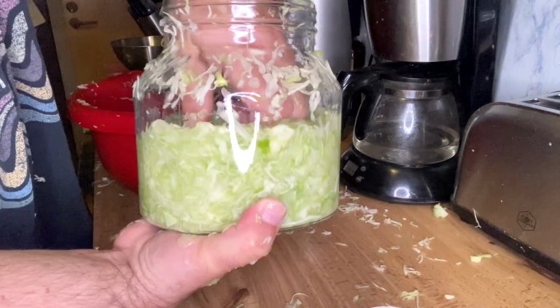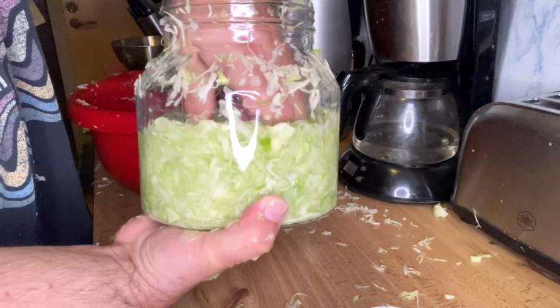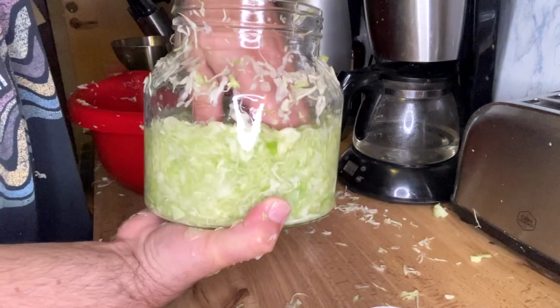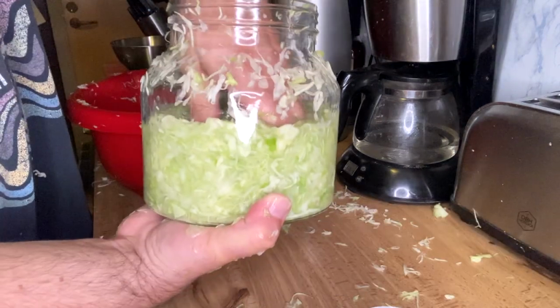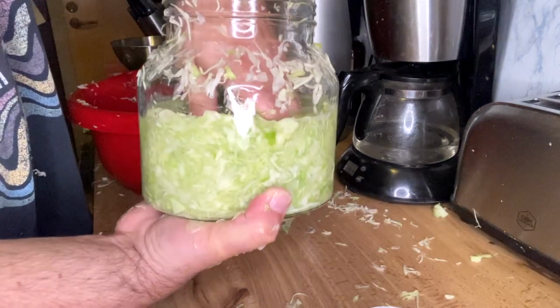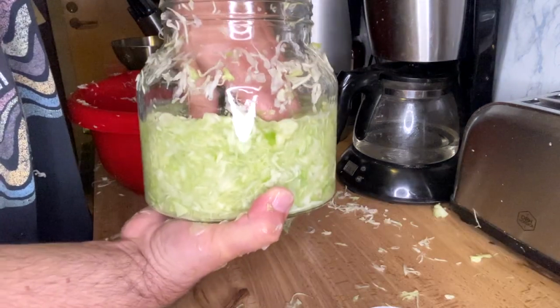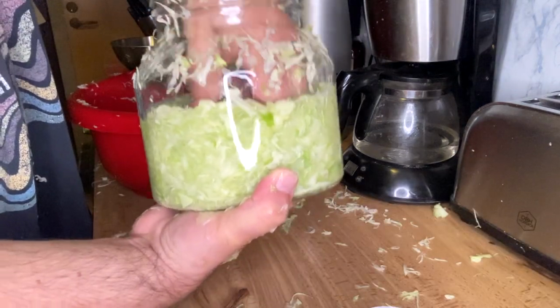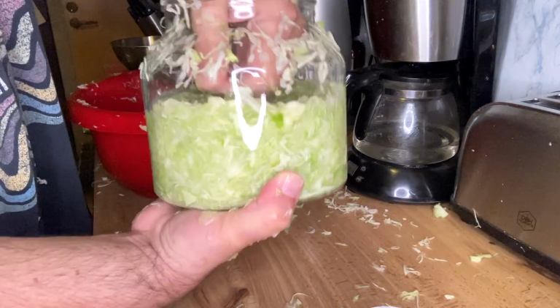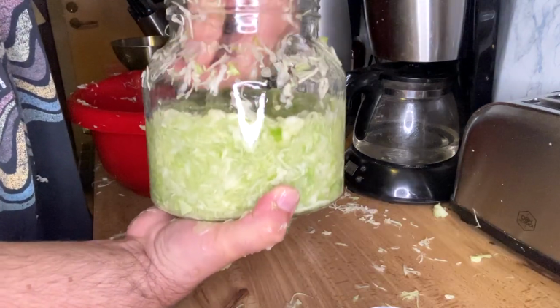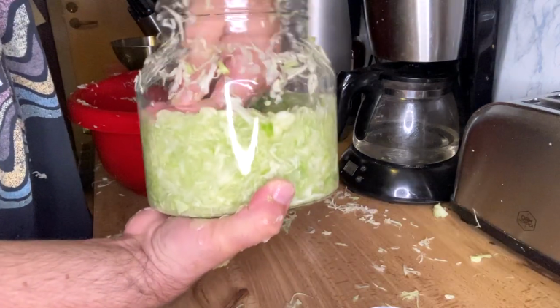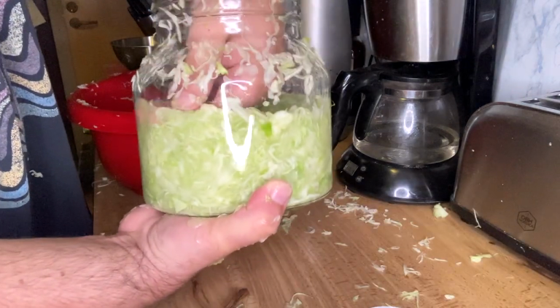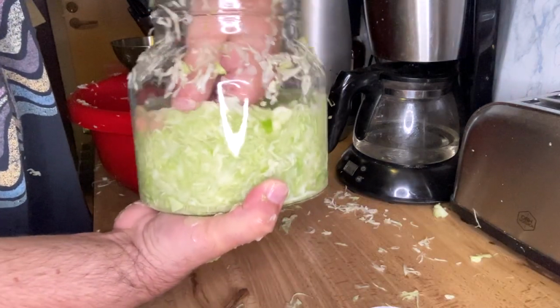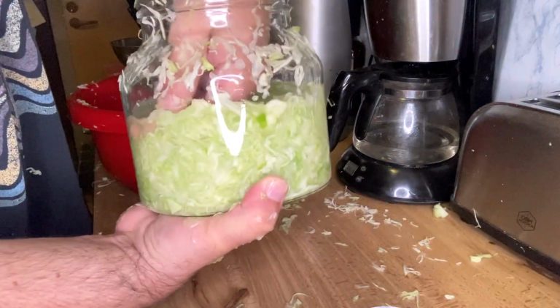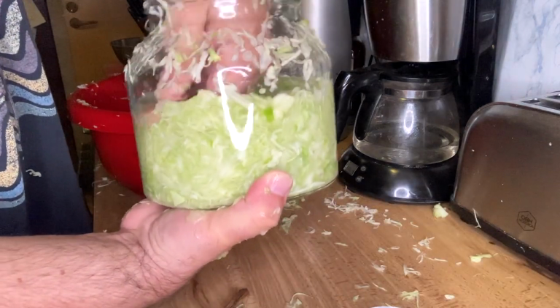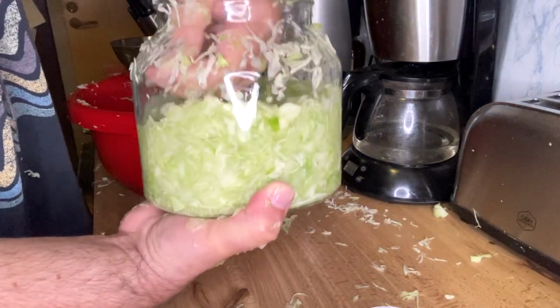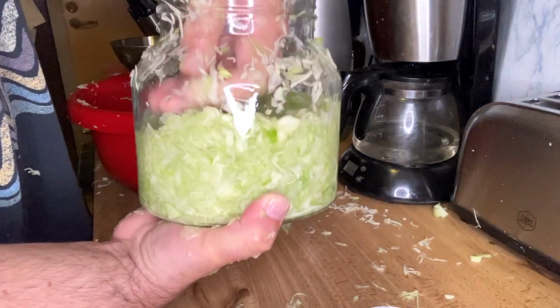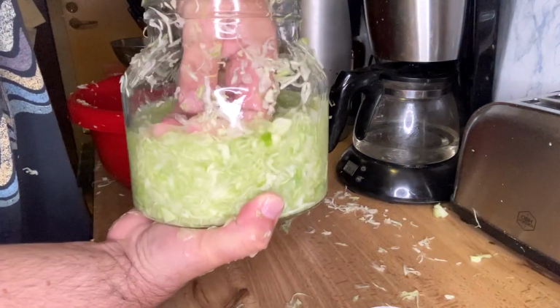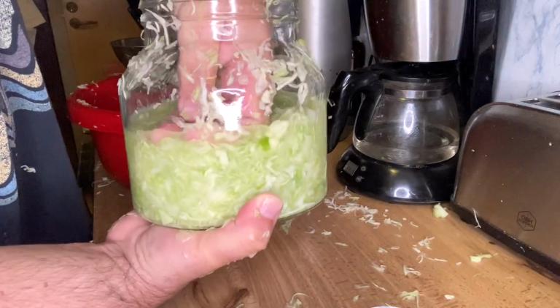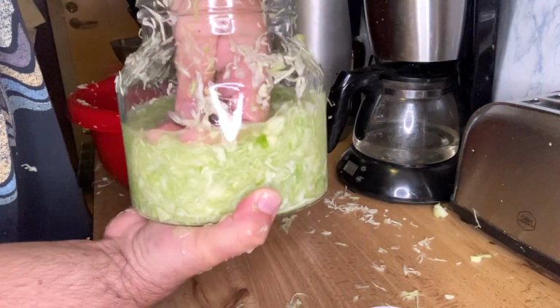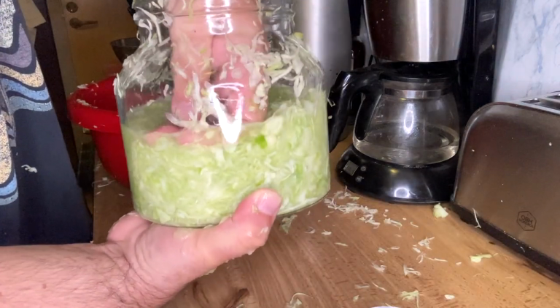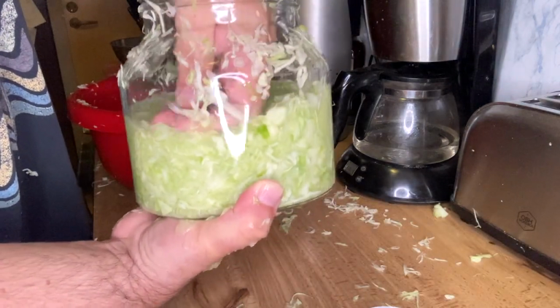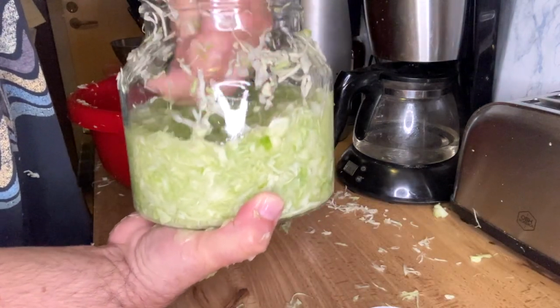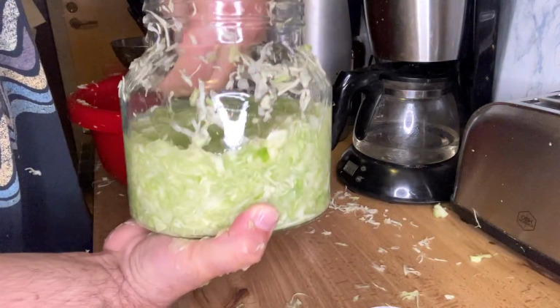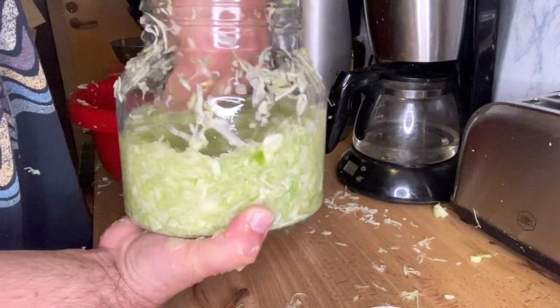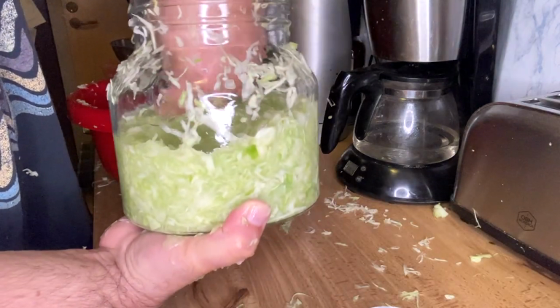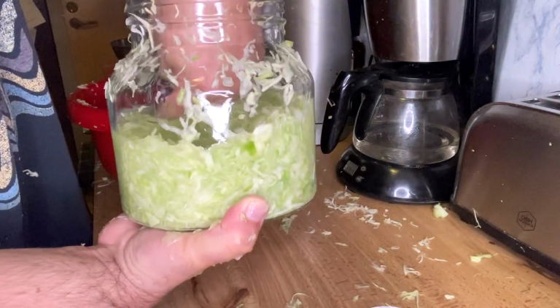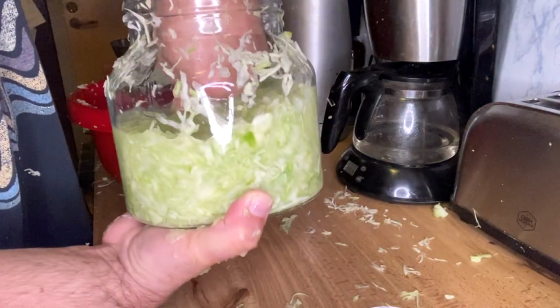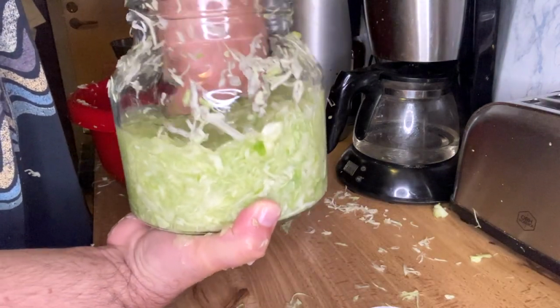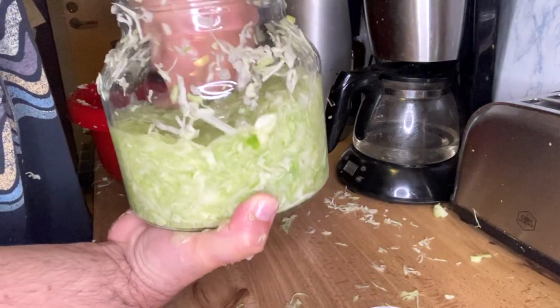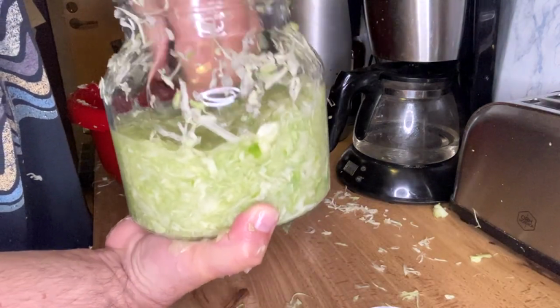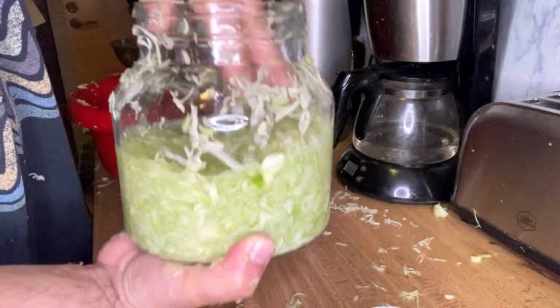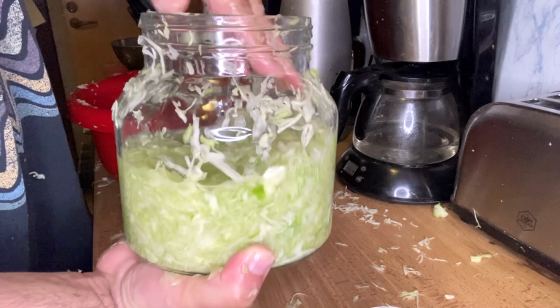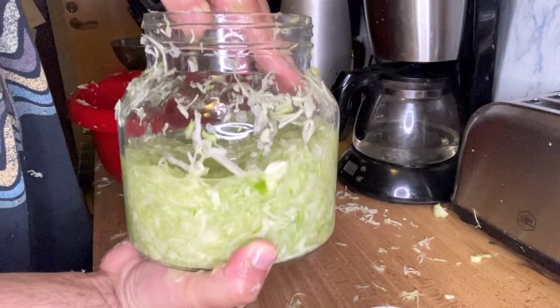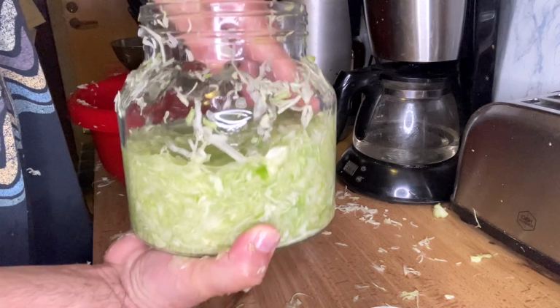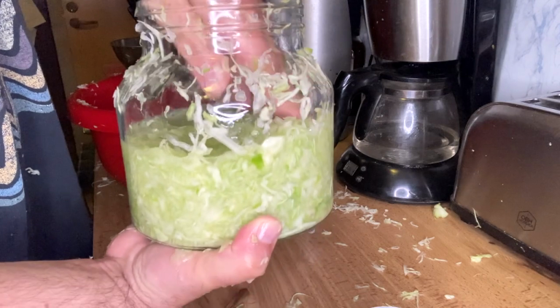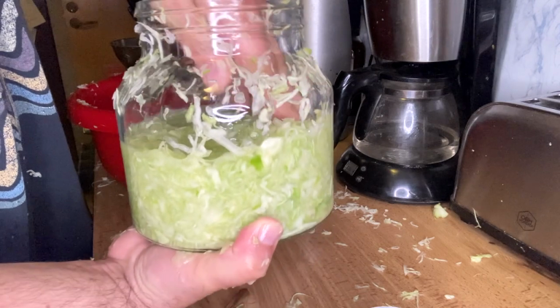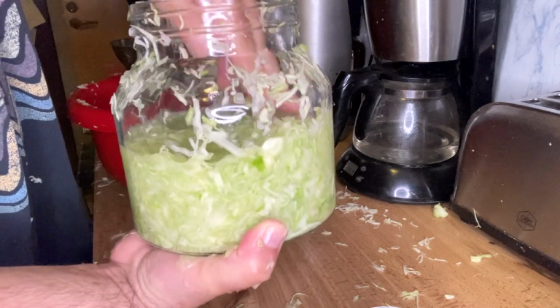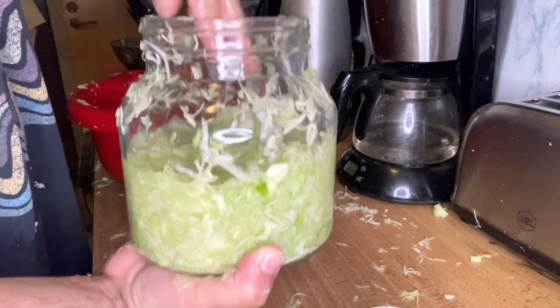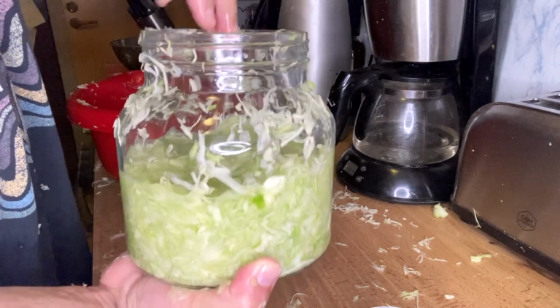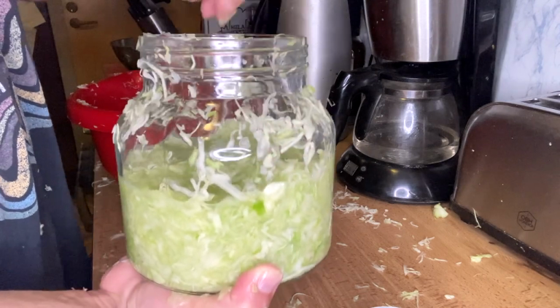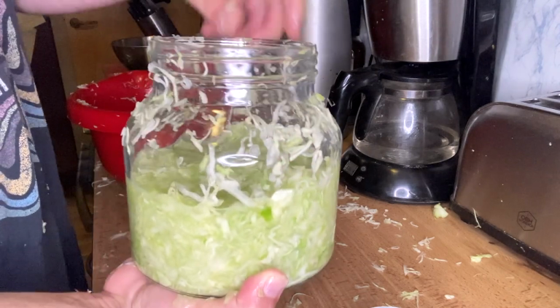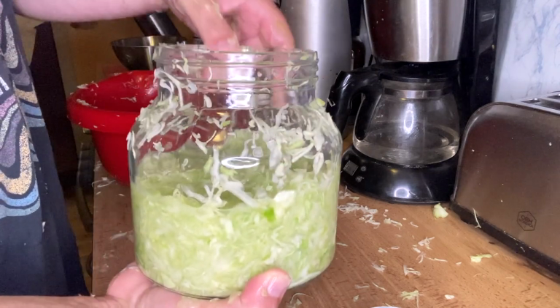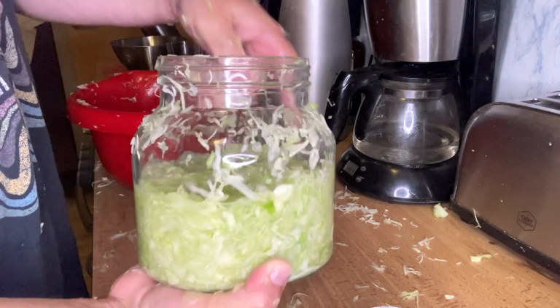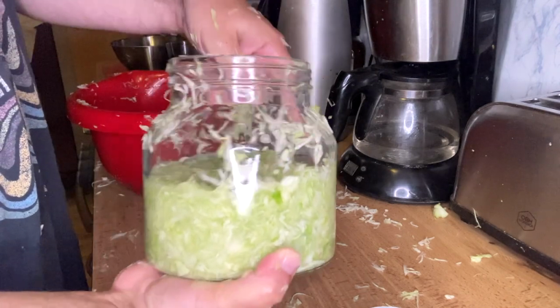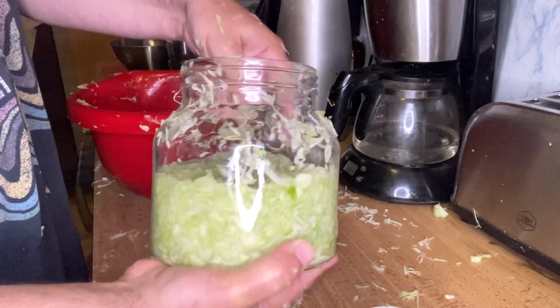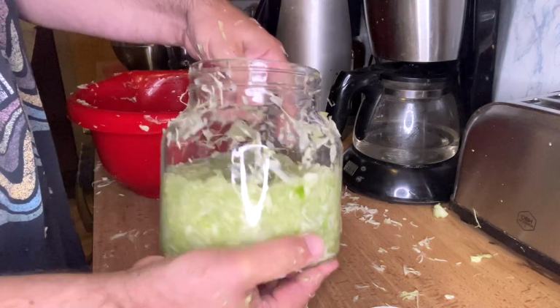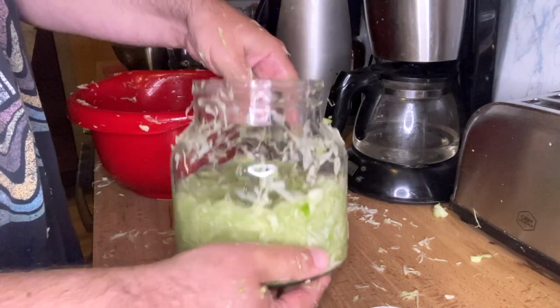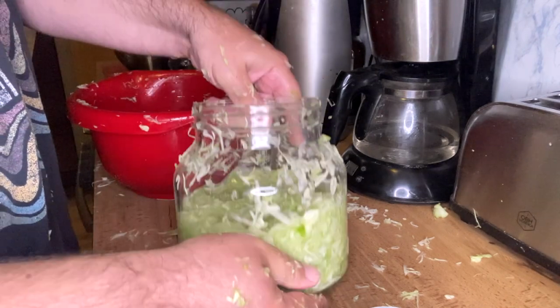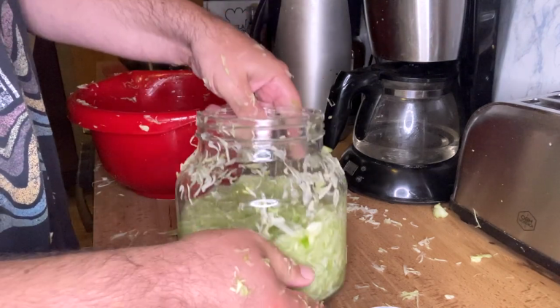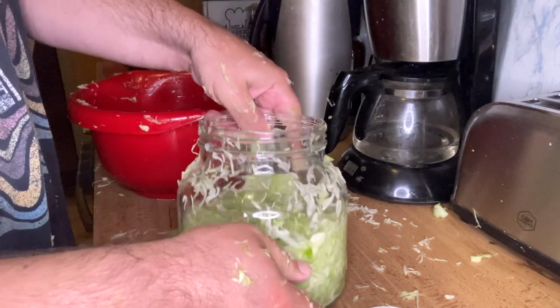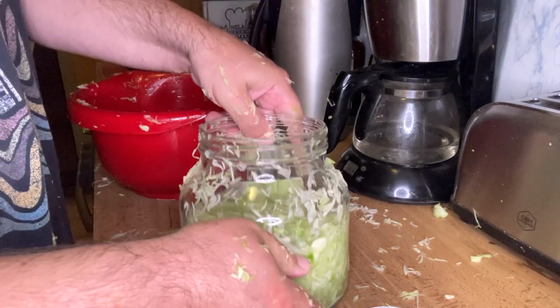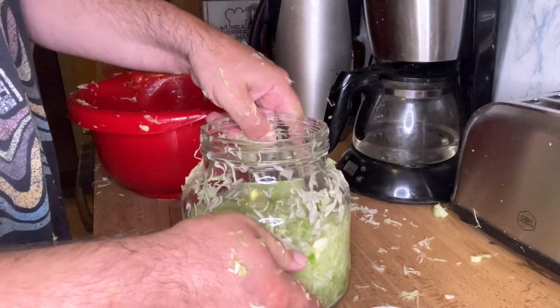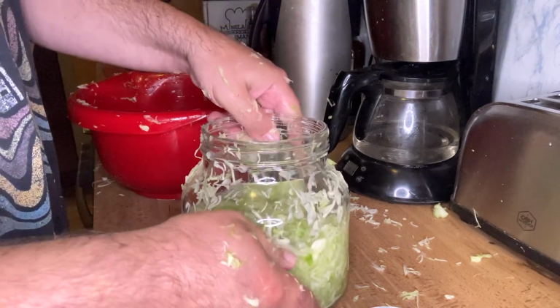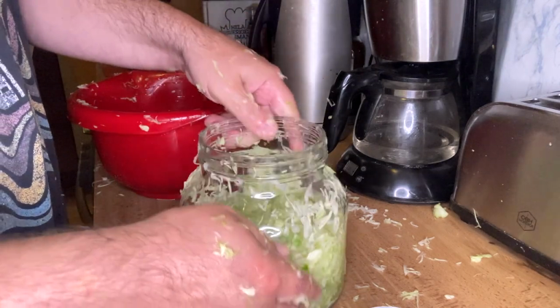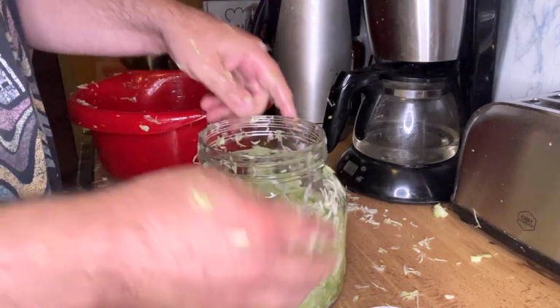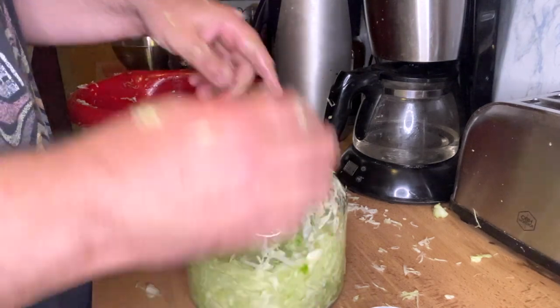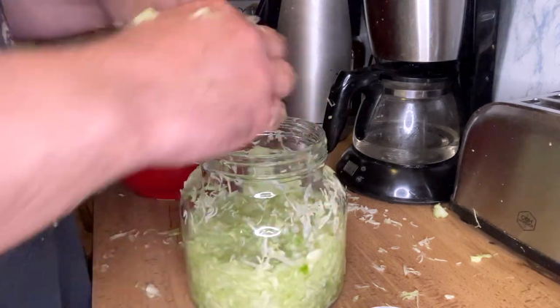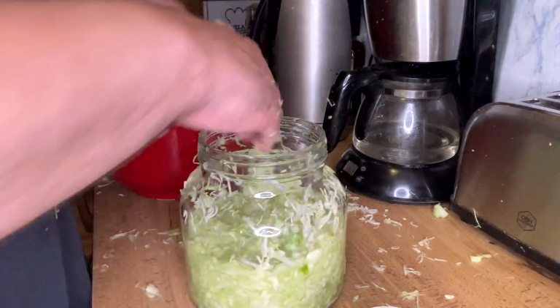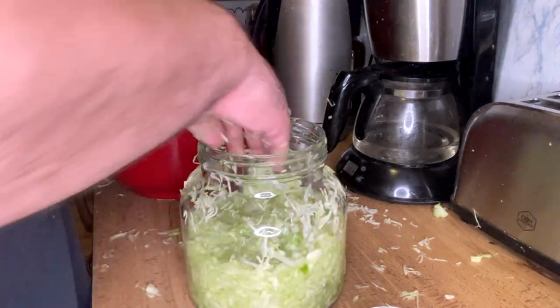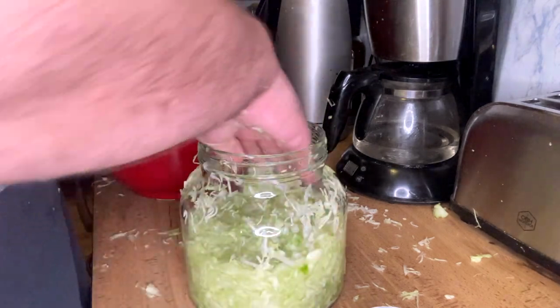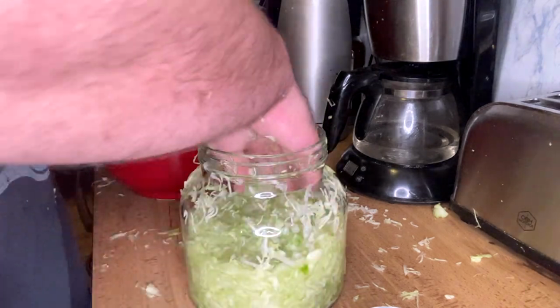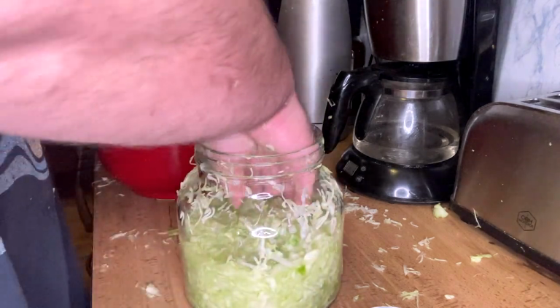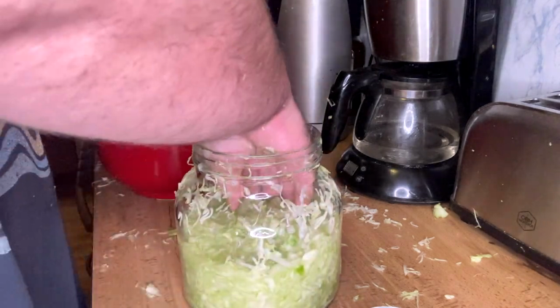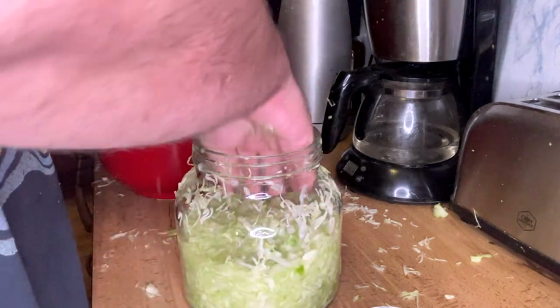More liquid has come out, and most of the cabbage is under liquid. Everything has to be under the liquid.